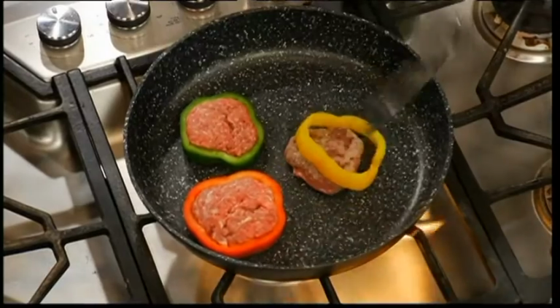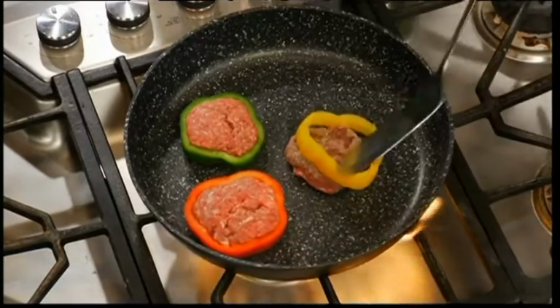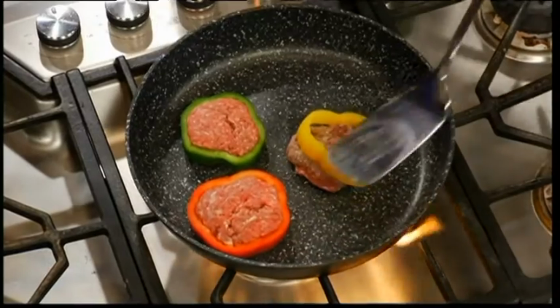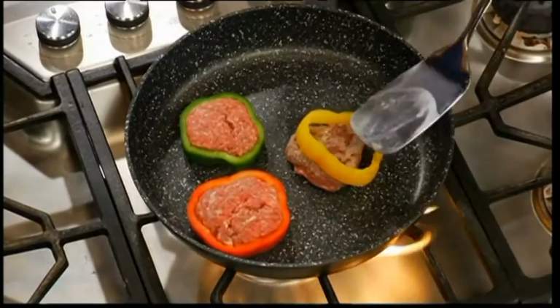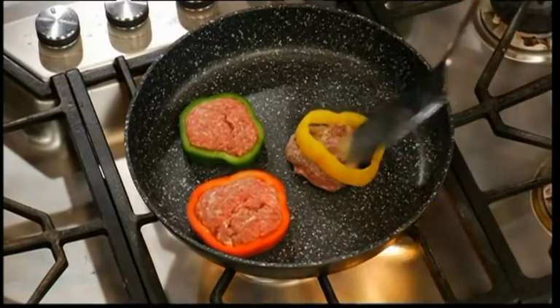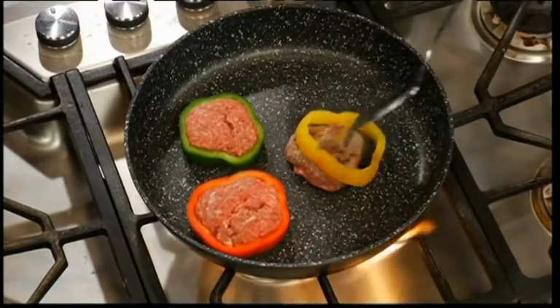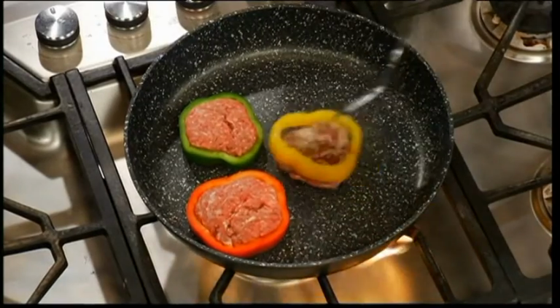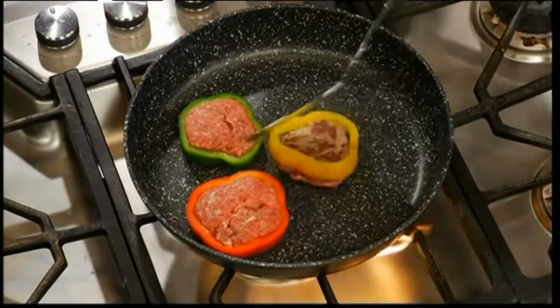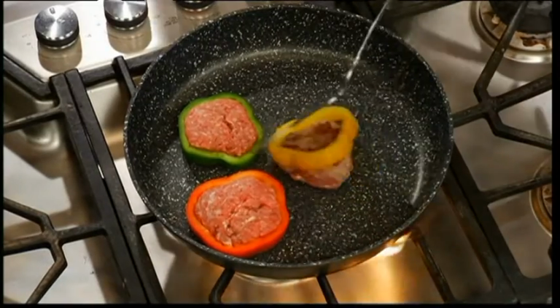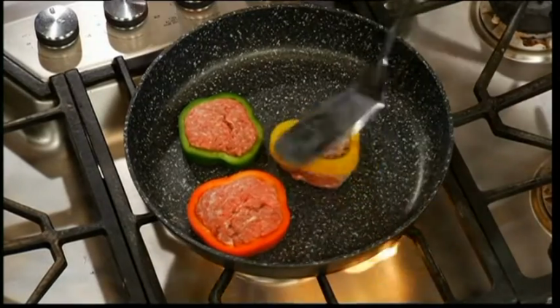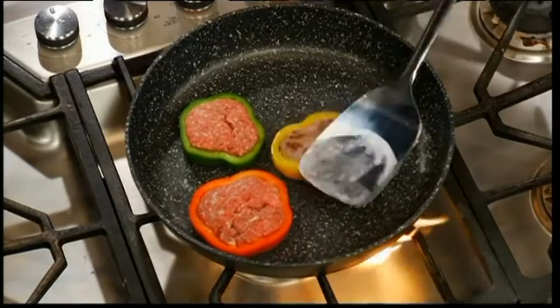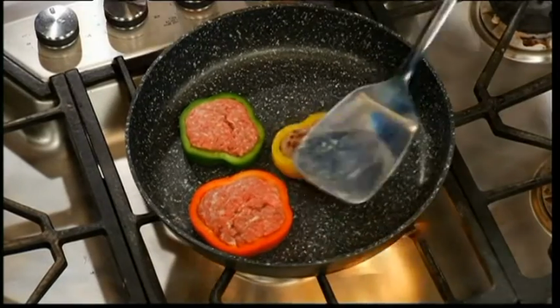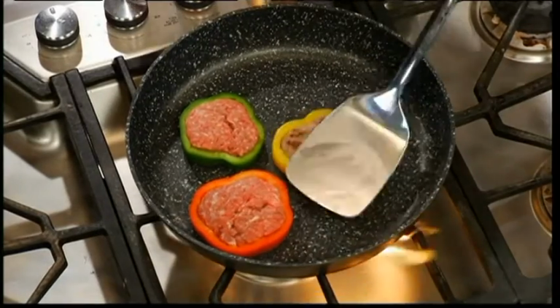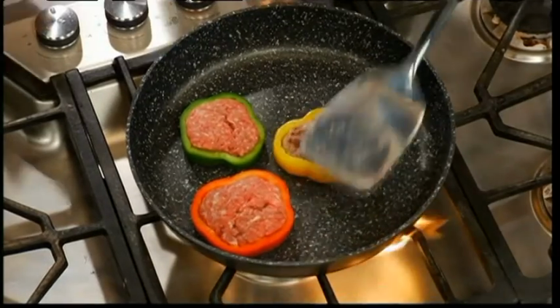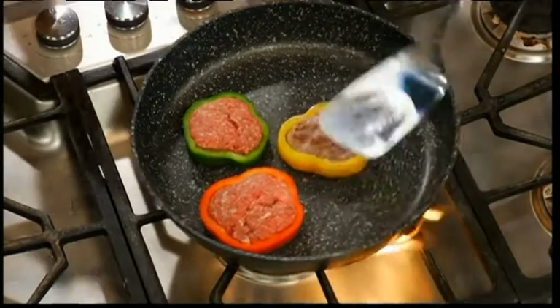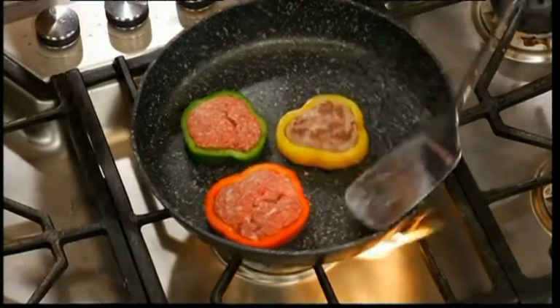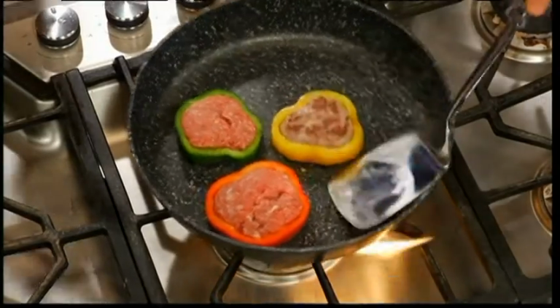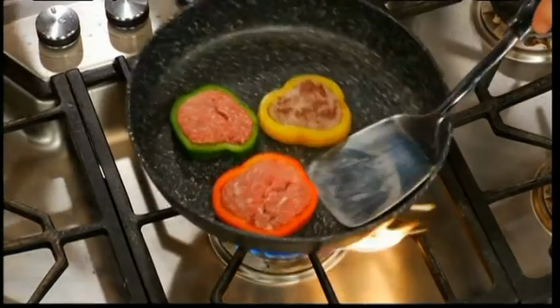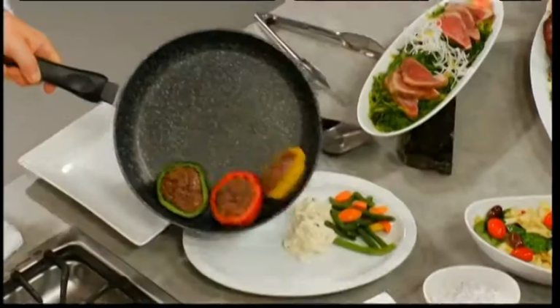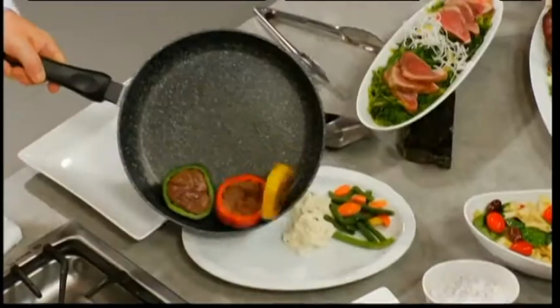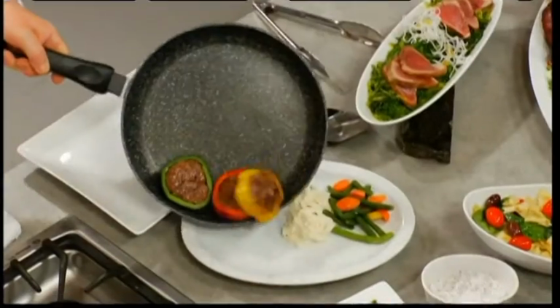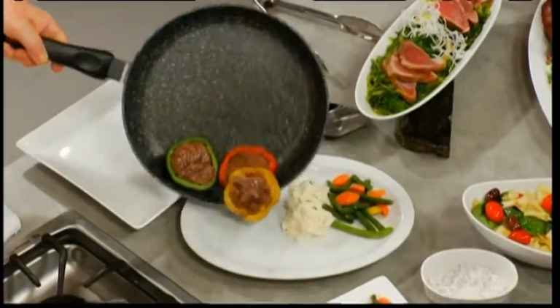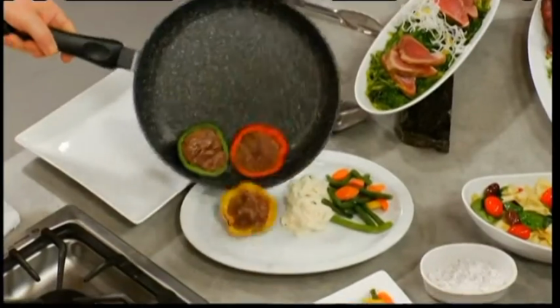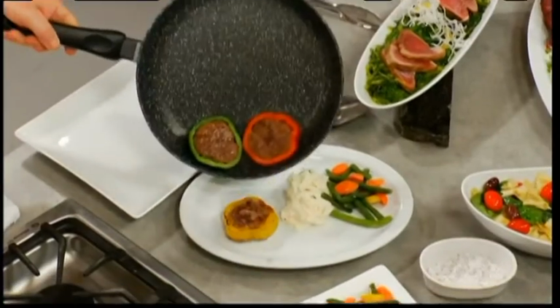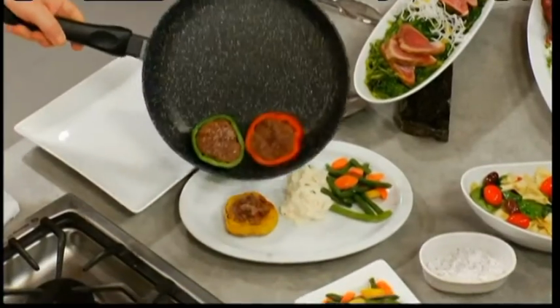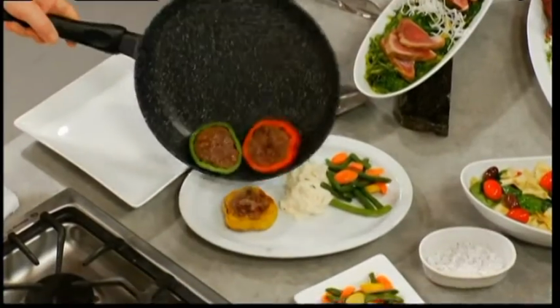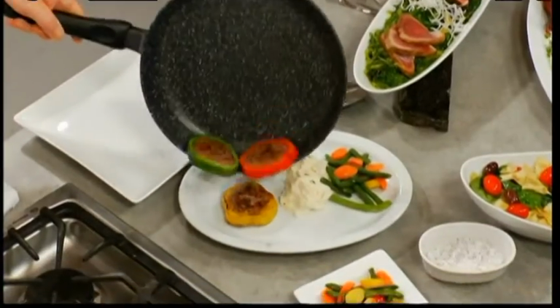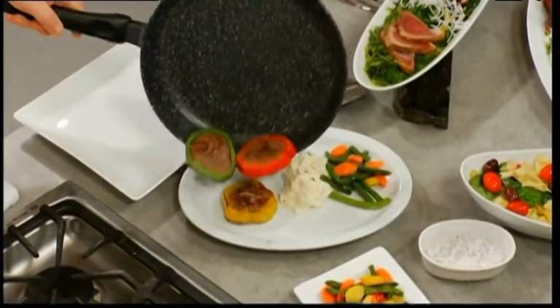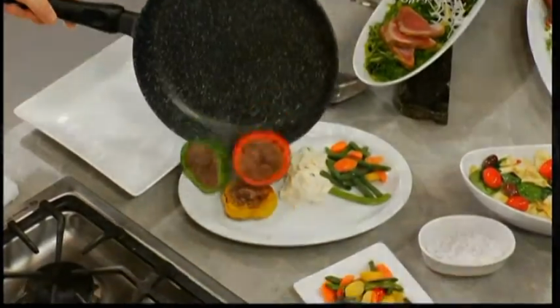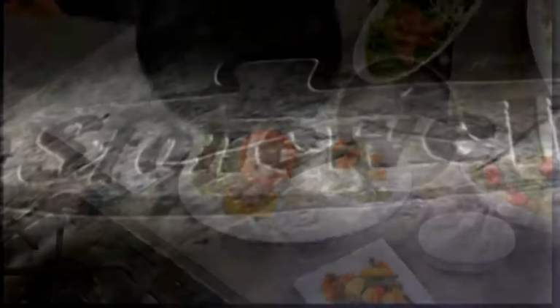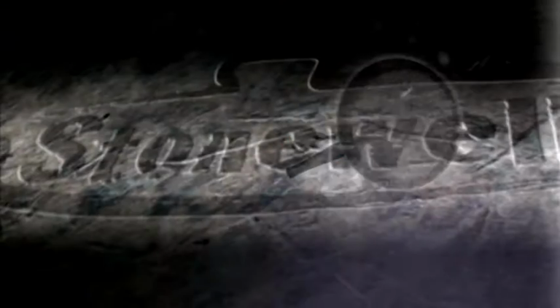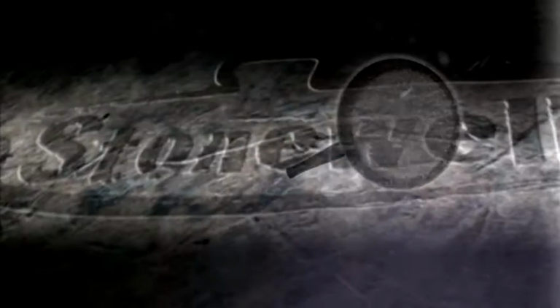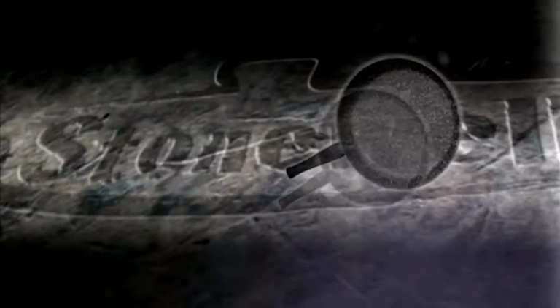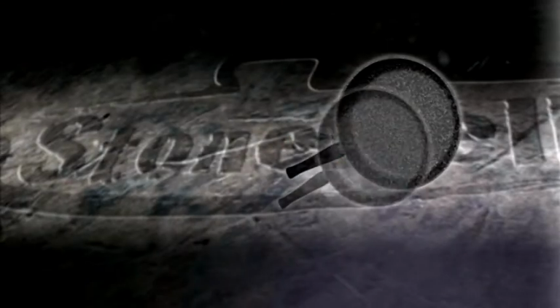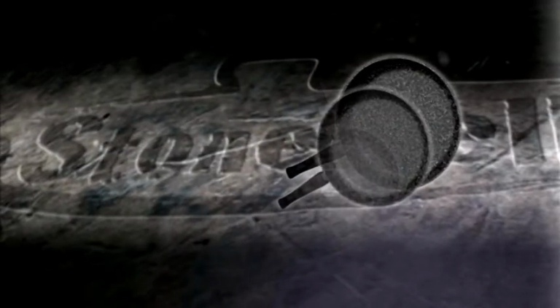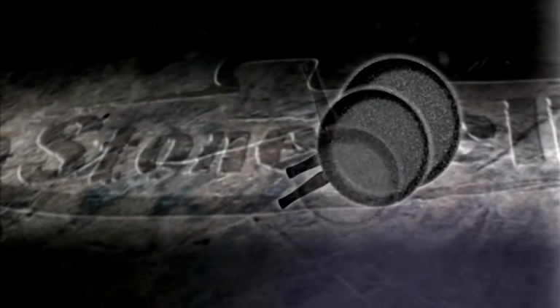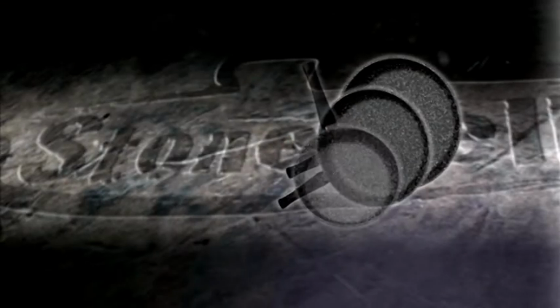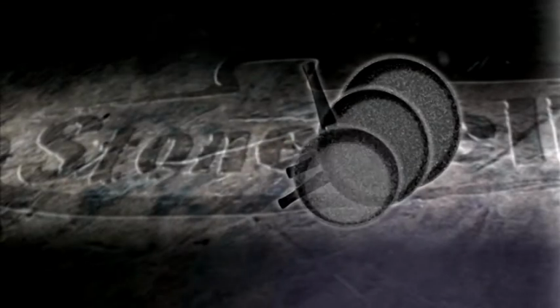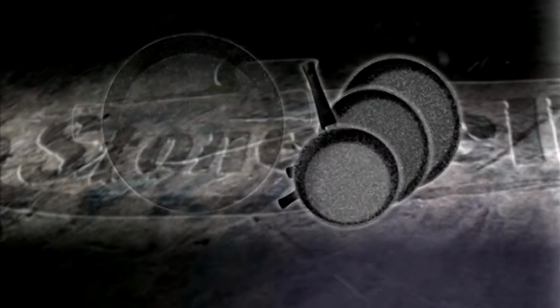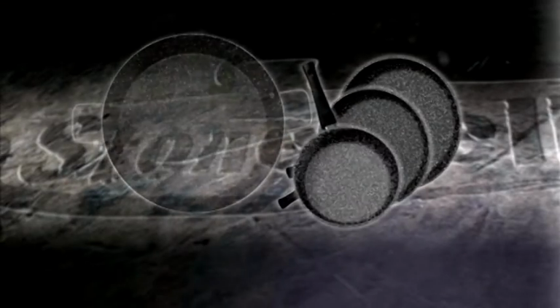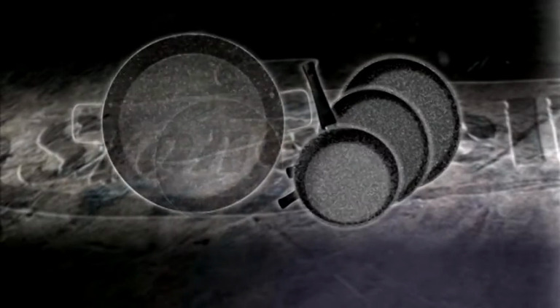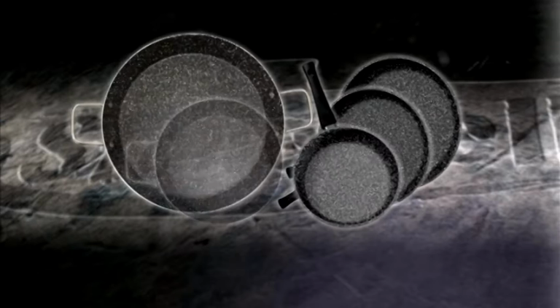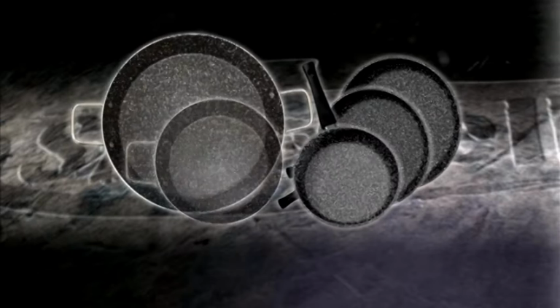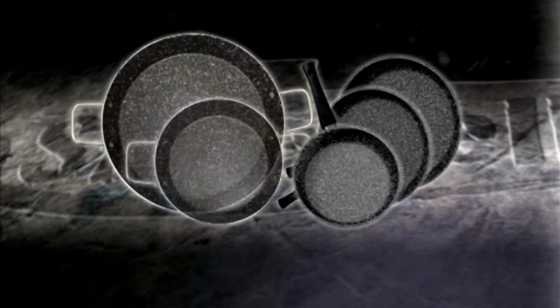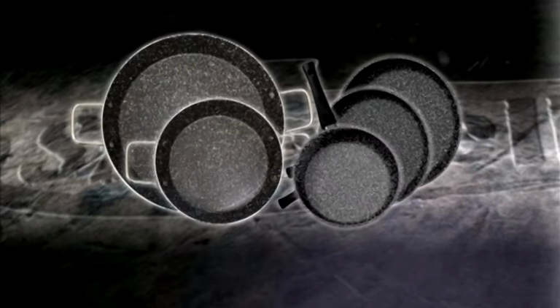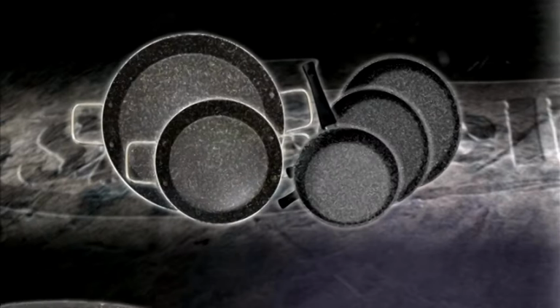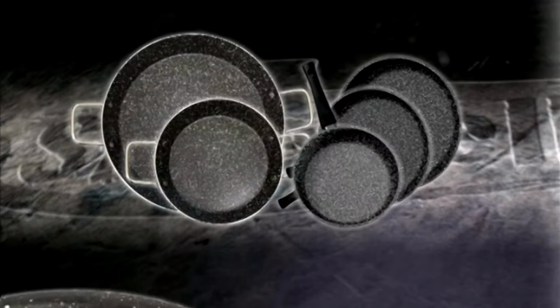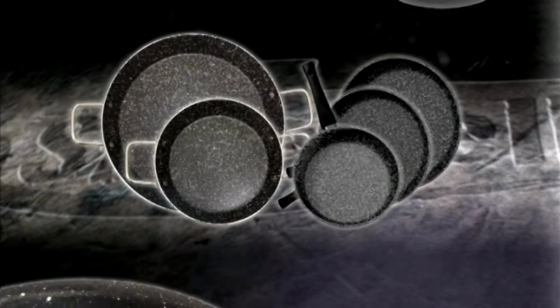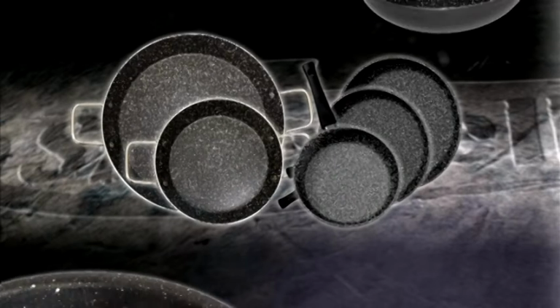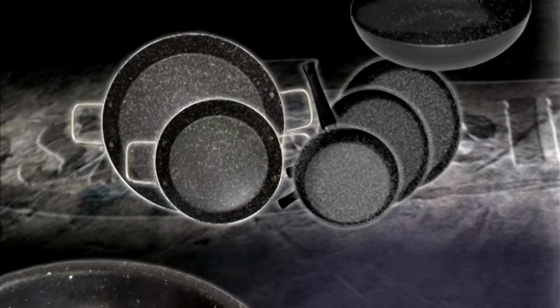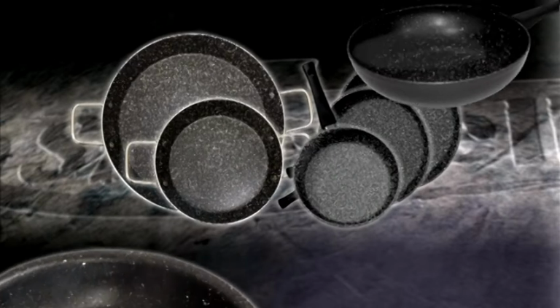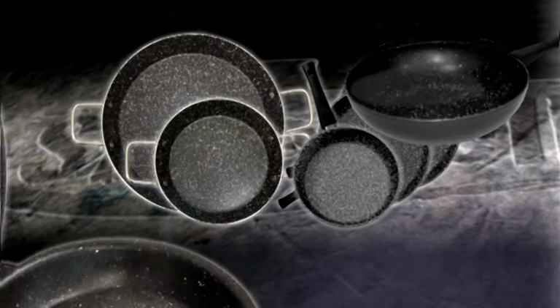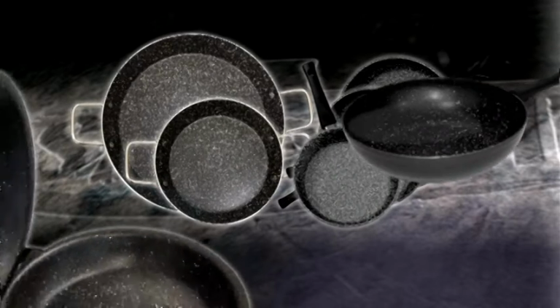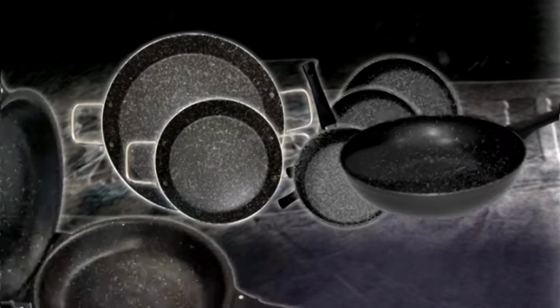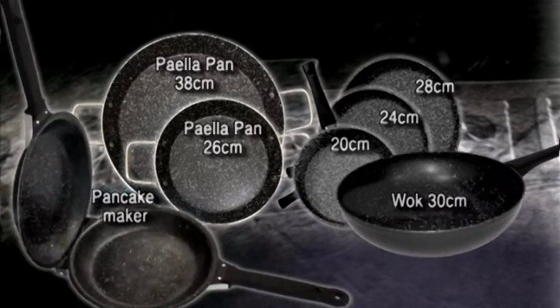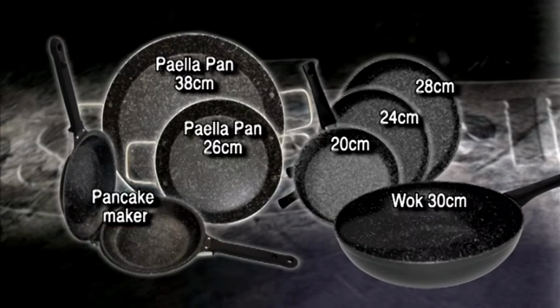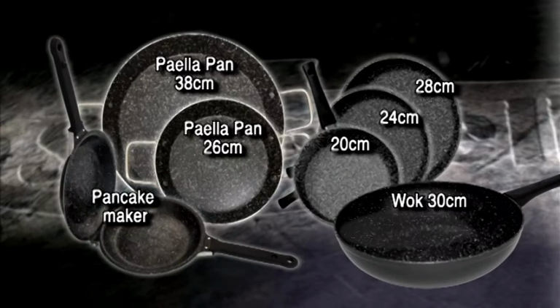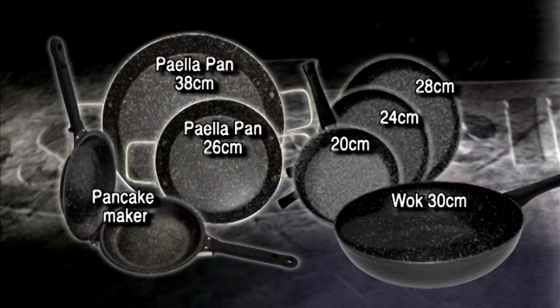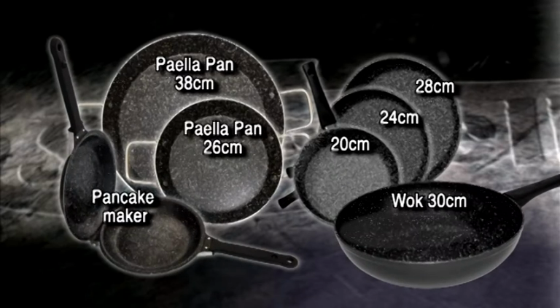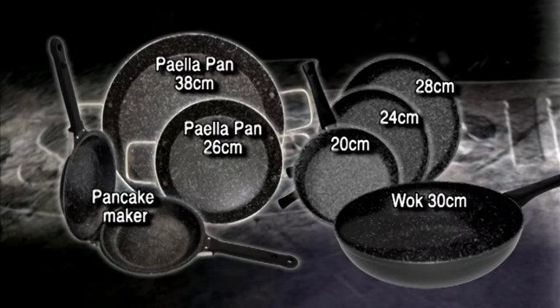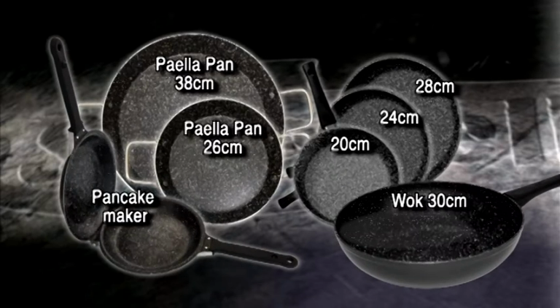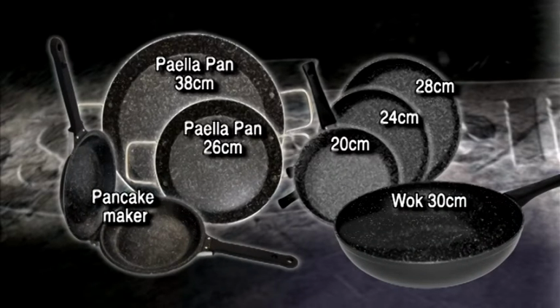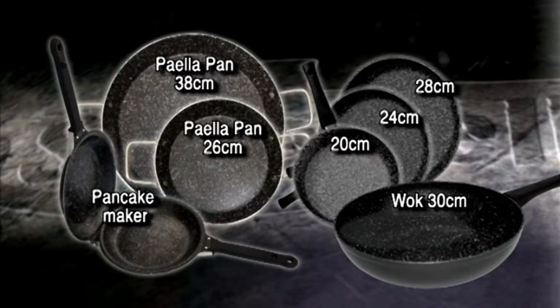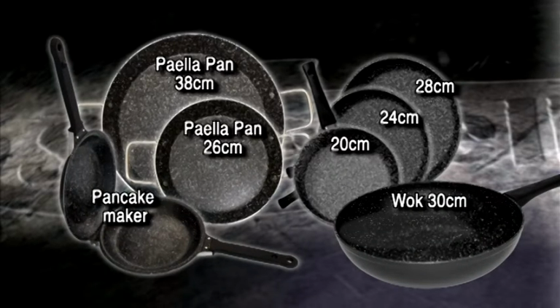Letting you experience the most delicious hot stone cooked meals right in your own home, anytime. Buy your Stonewell range here today.